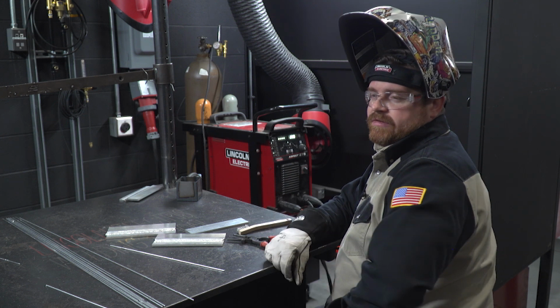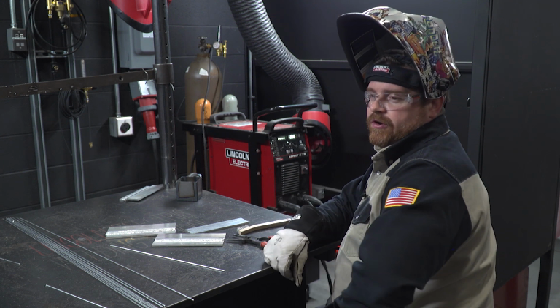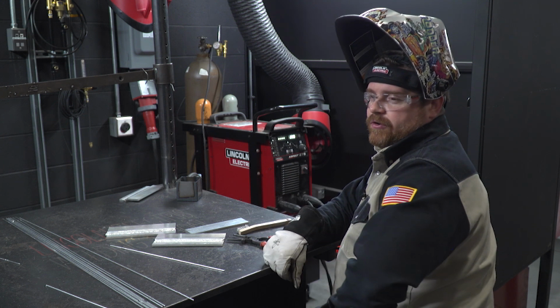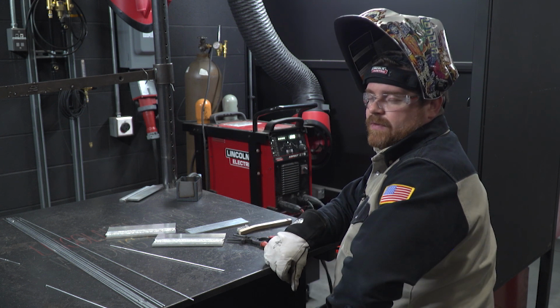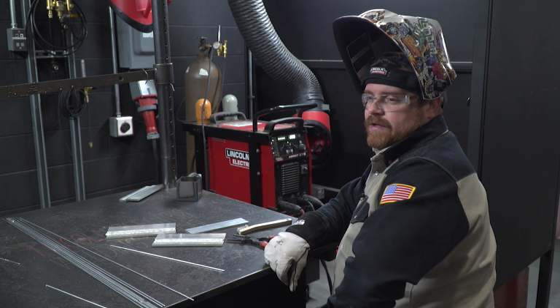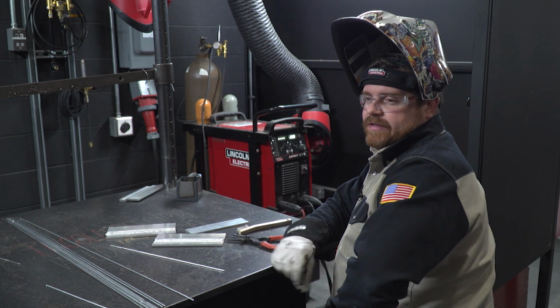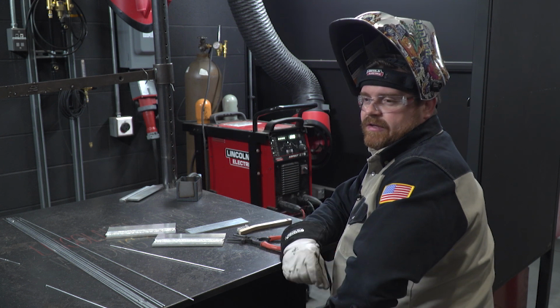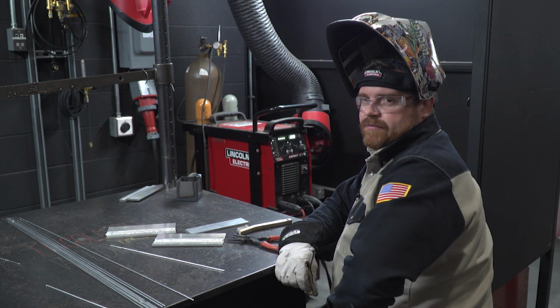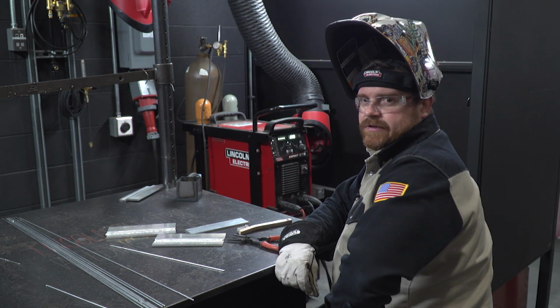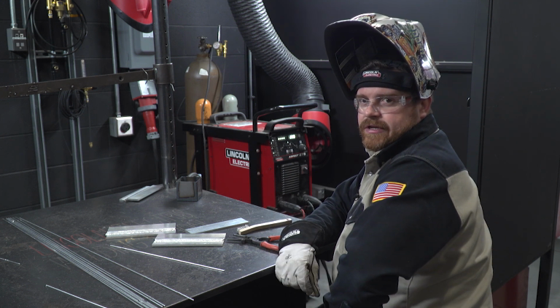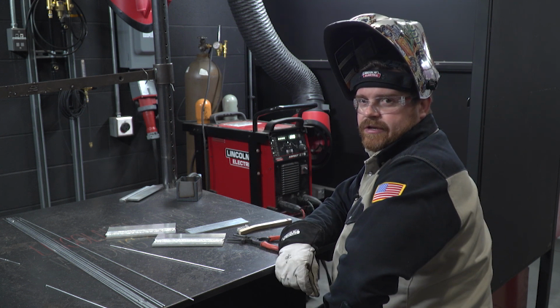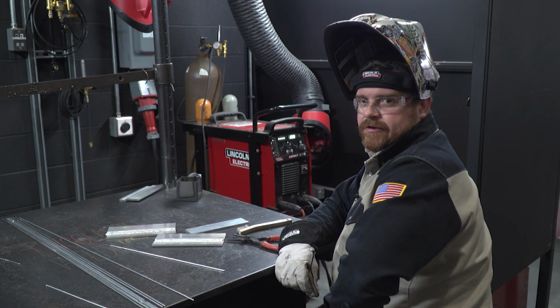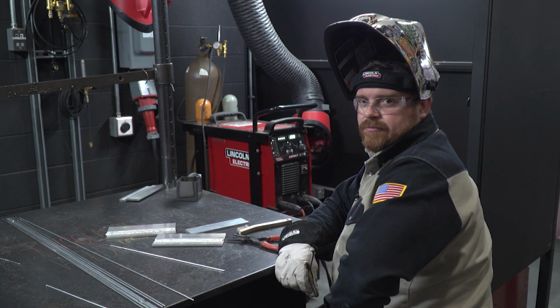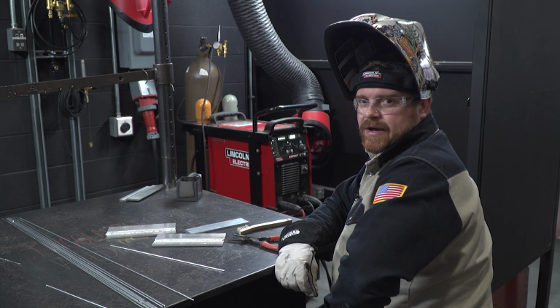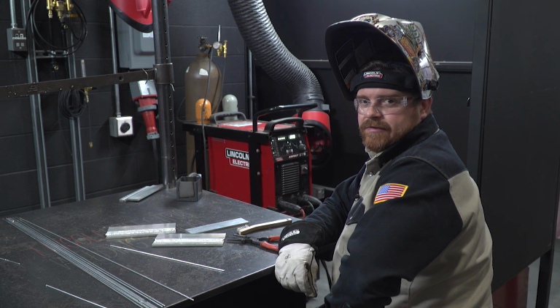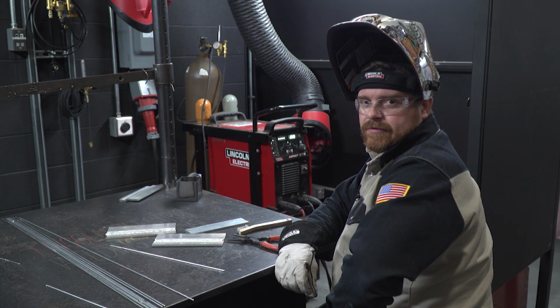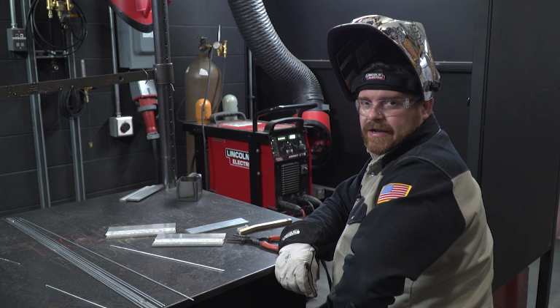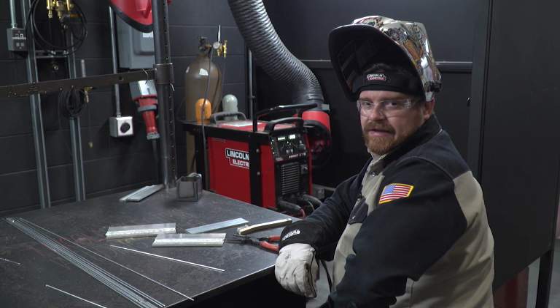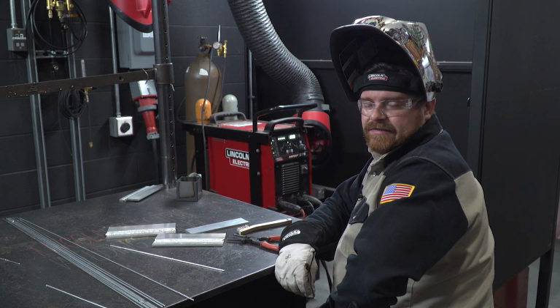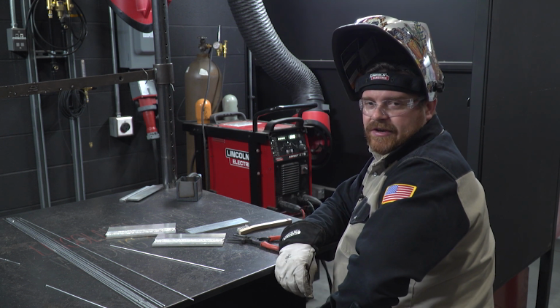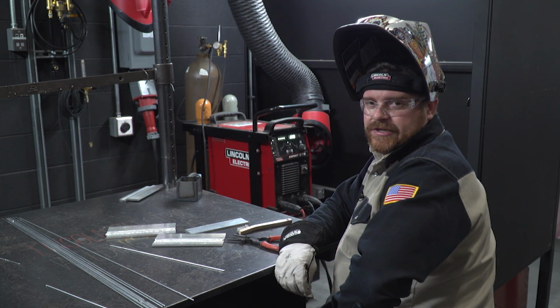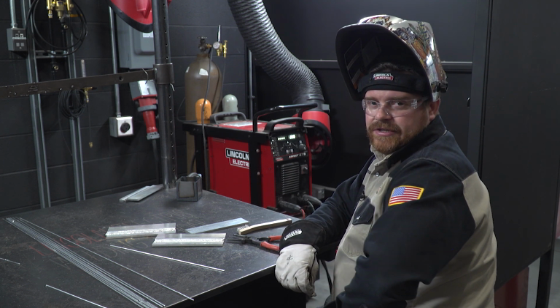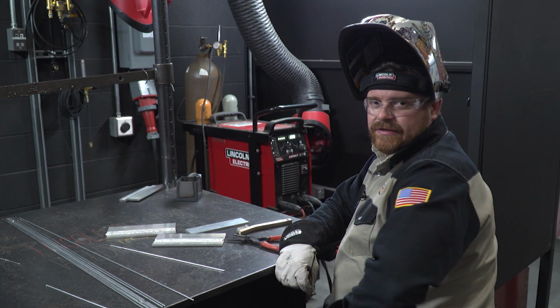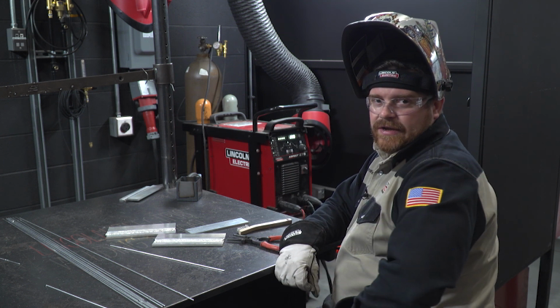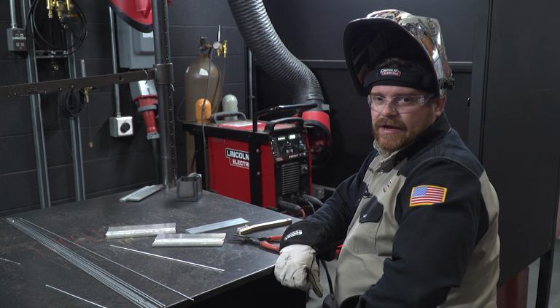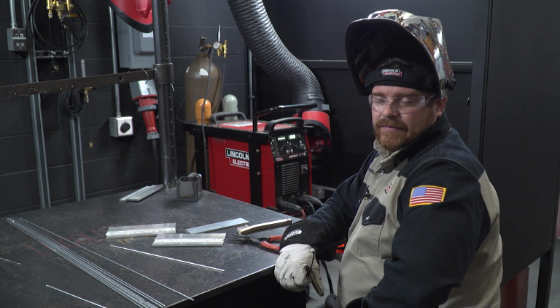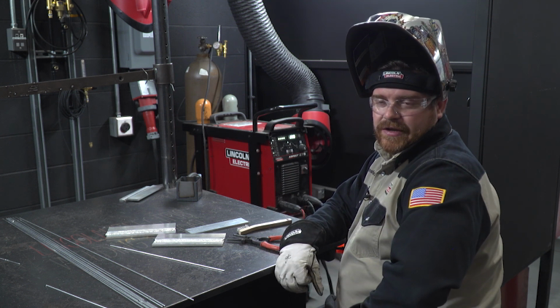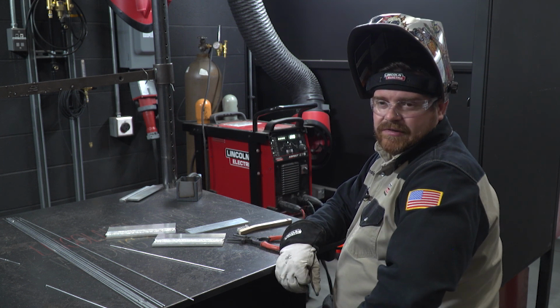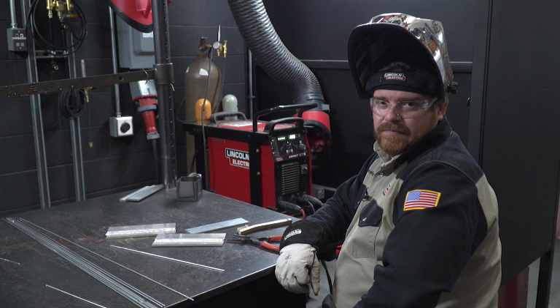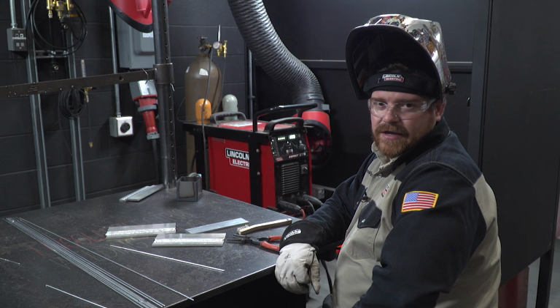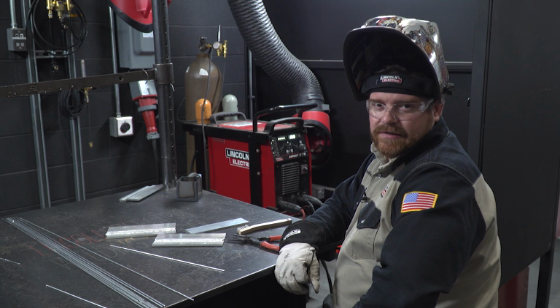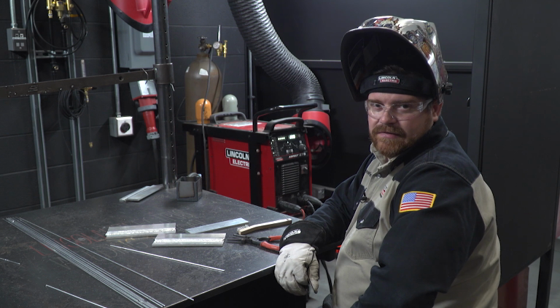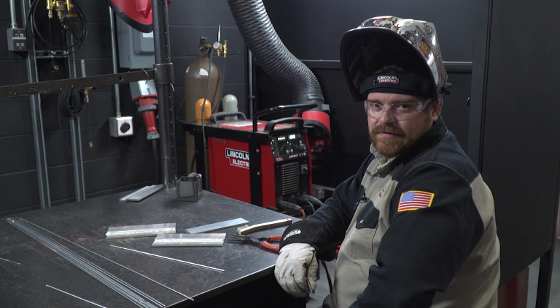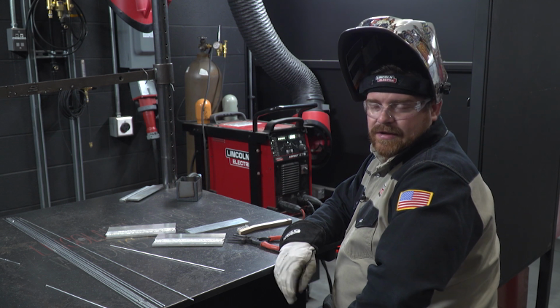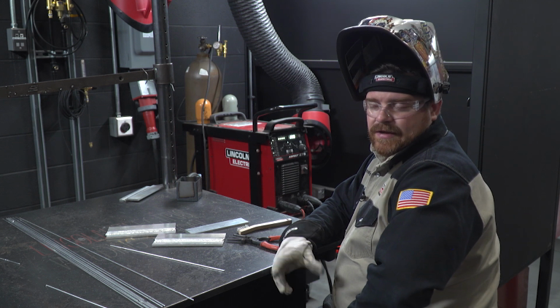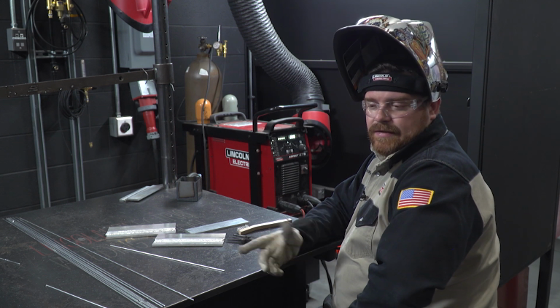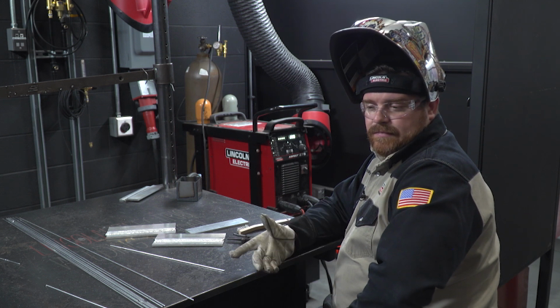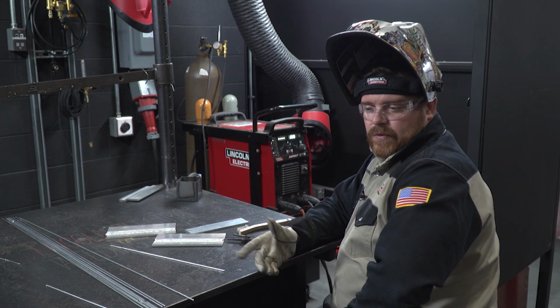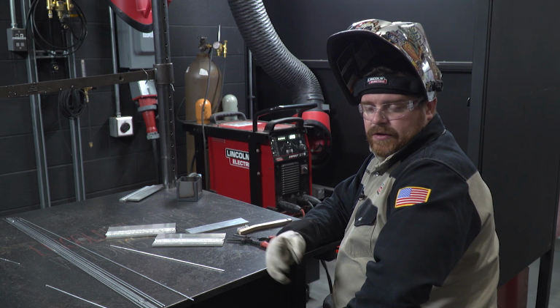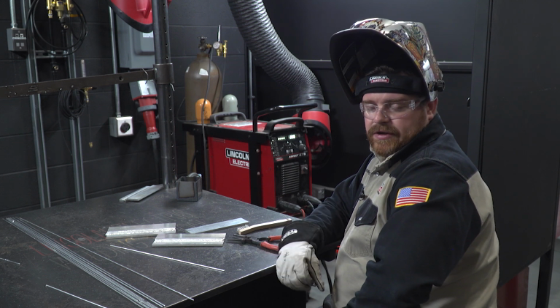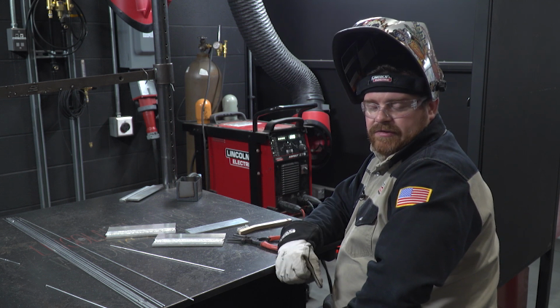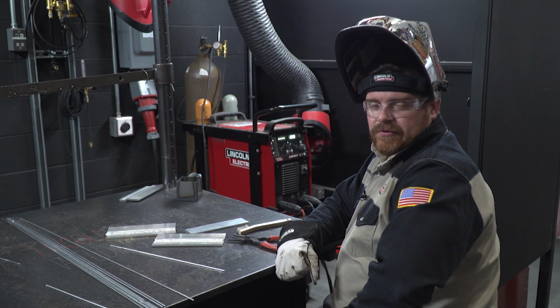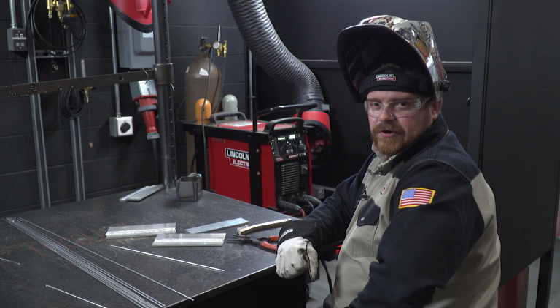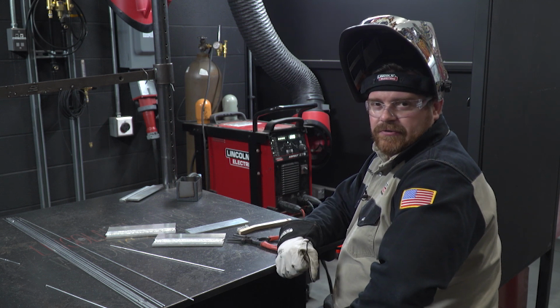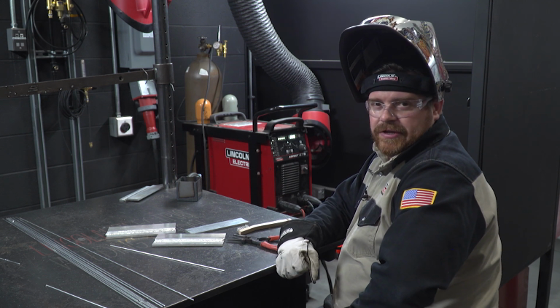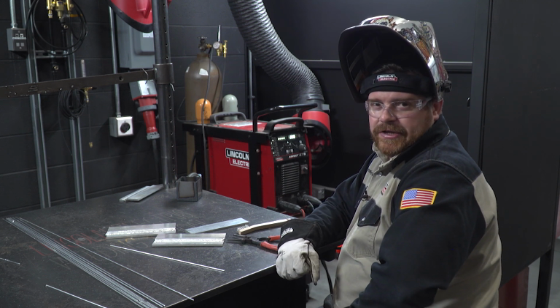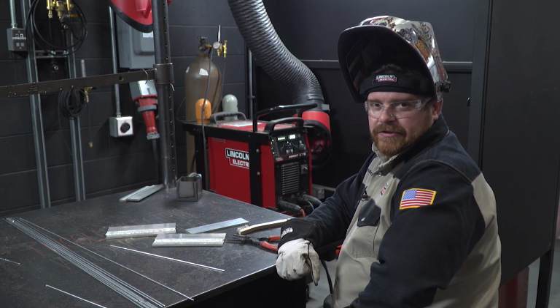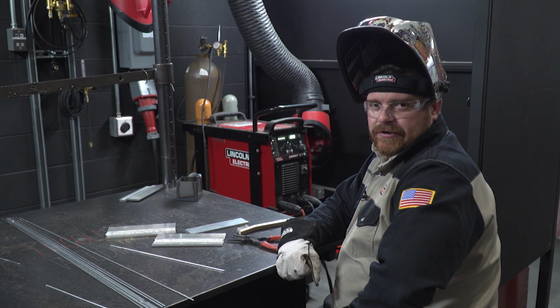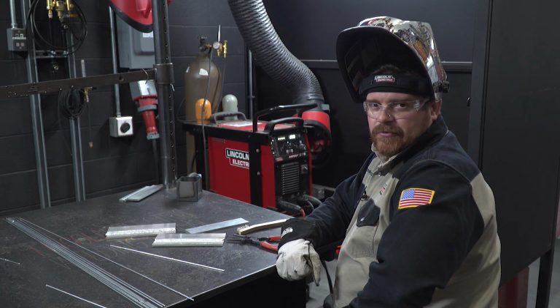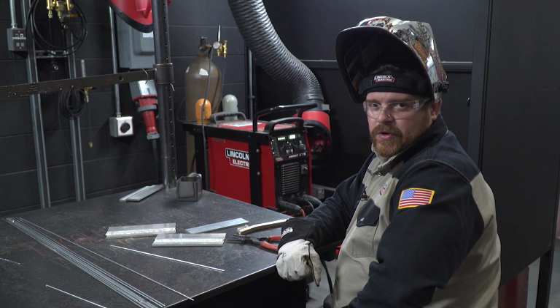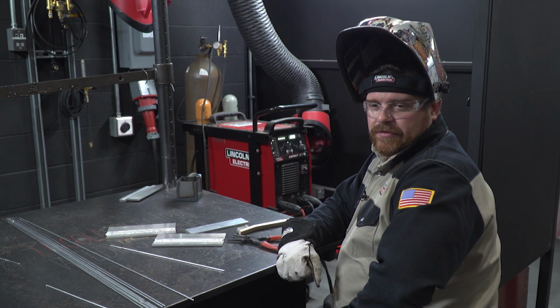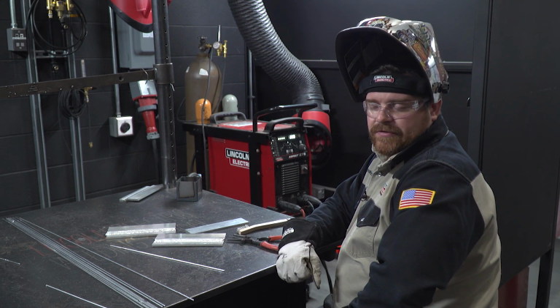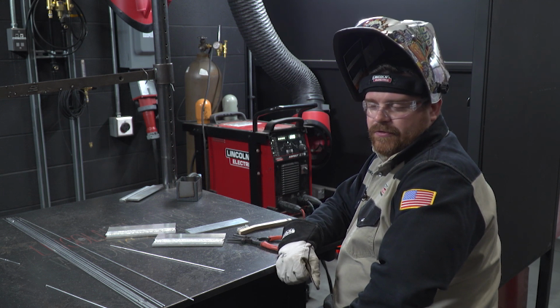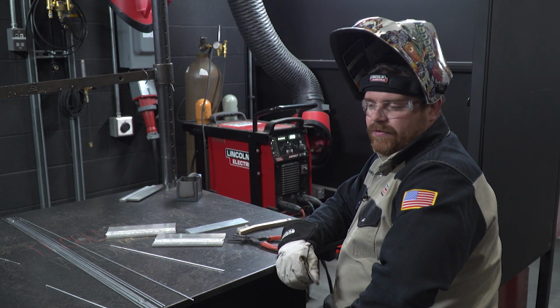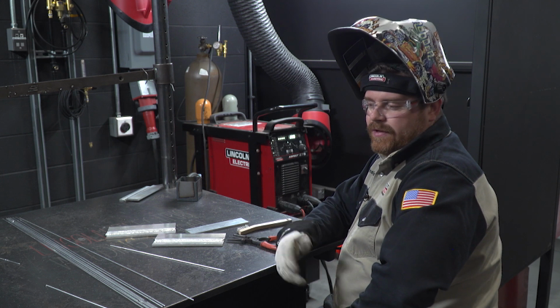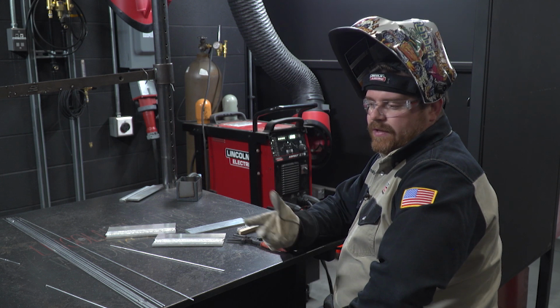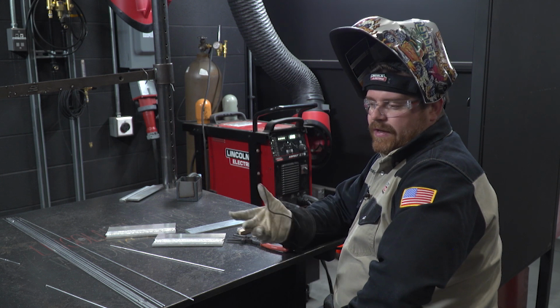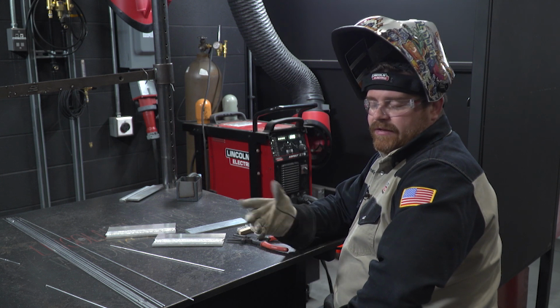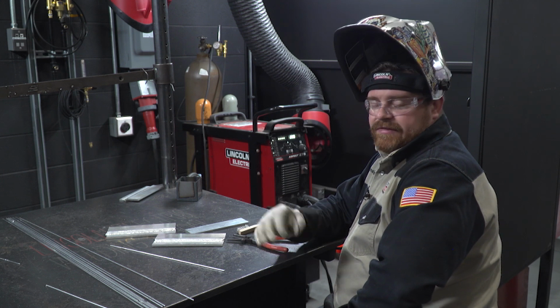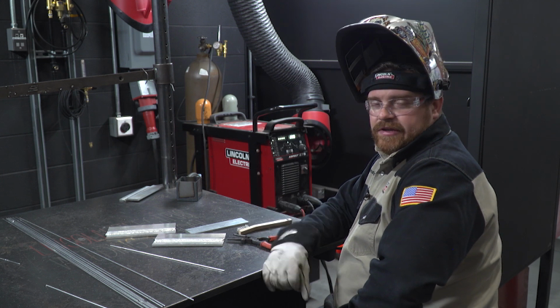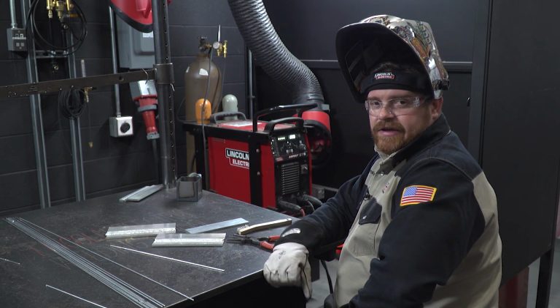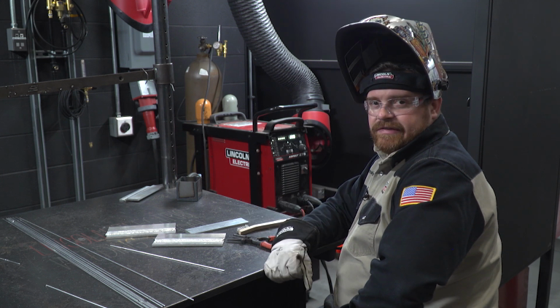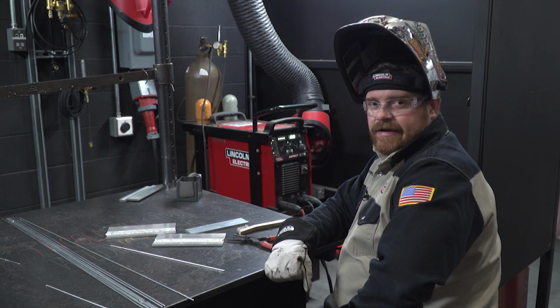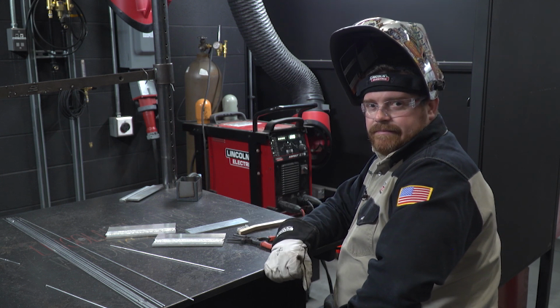Thanks for attending another Masterclass session. I'm Lance Best, welding instructor at Lincoln Electric Weld School, and I'll see you next time.